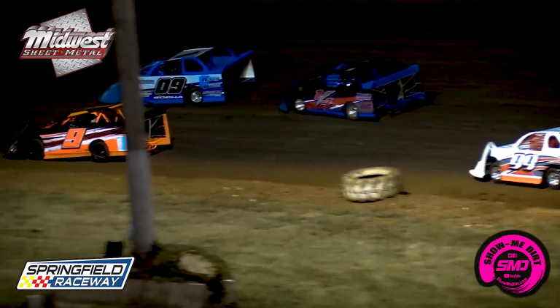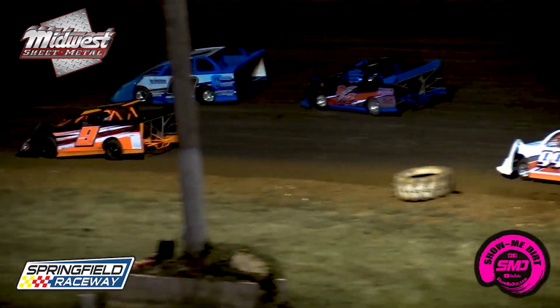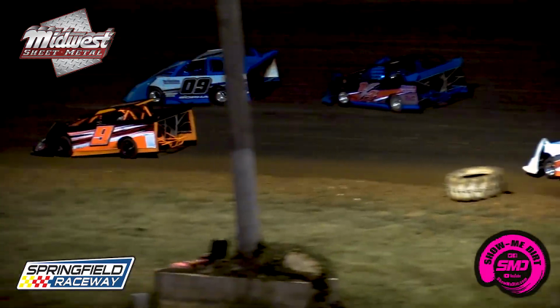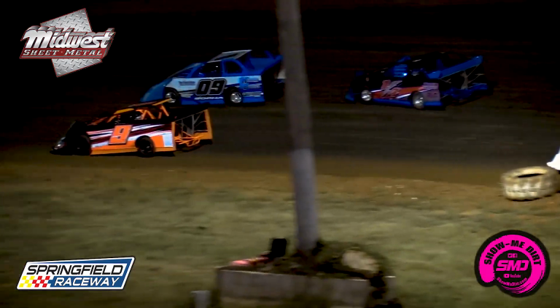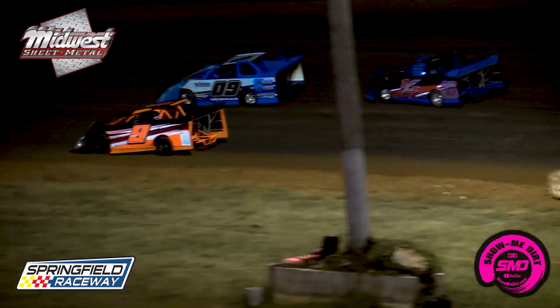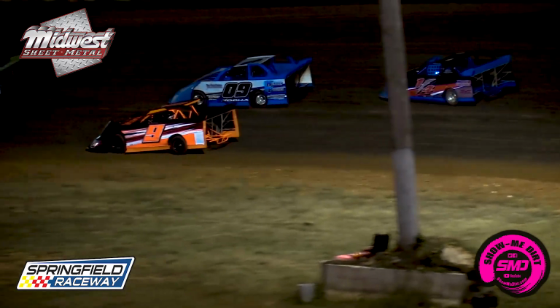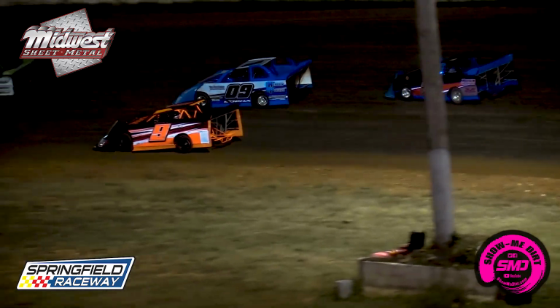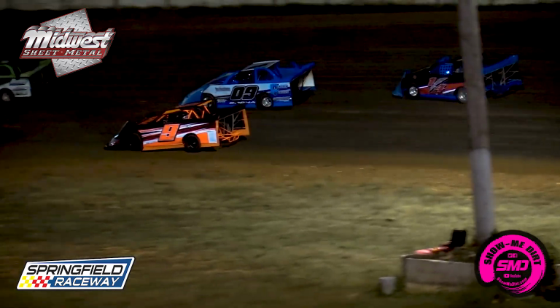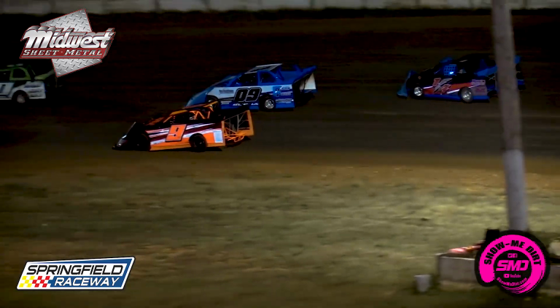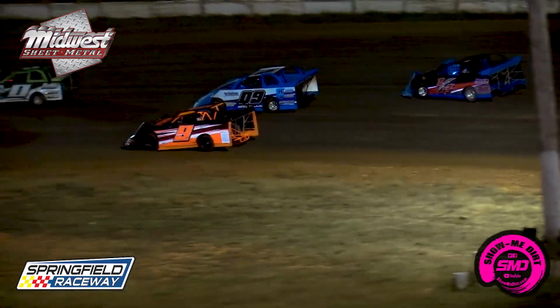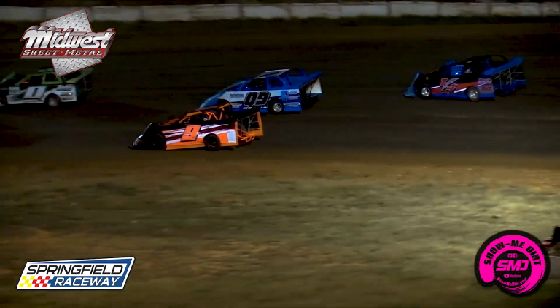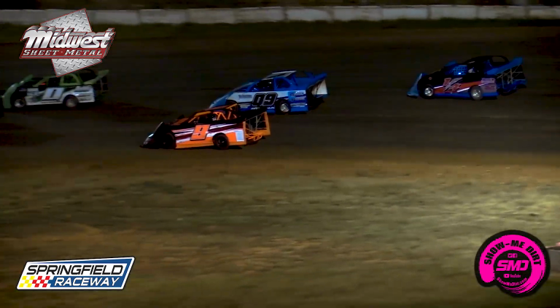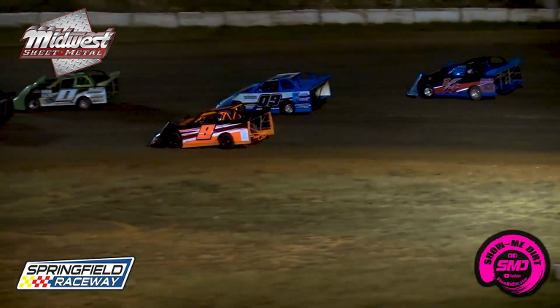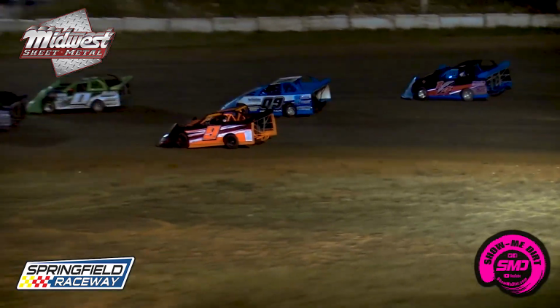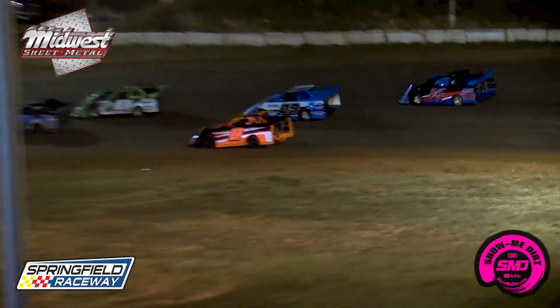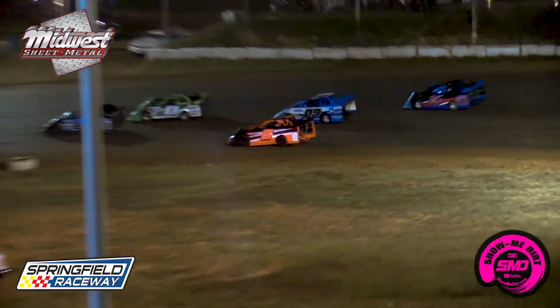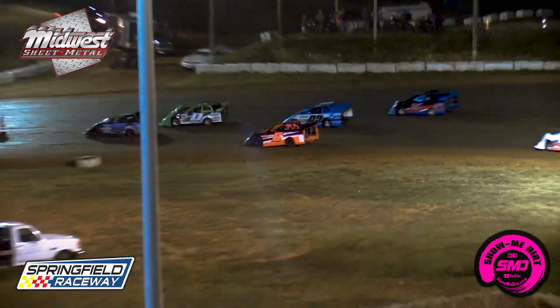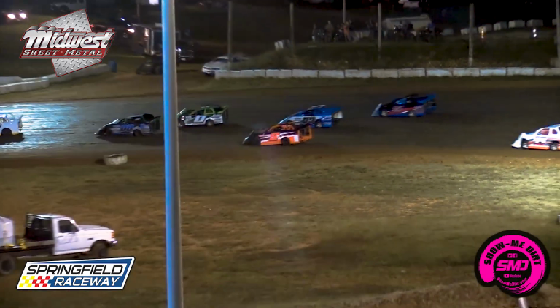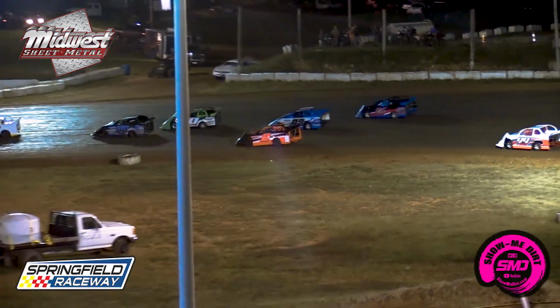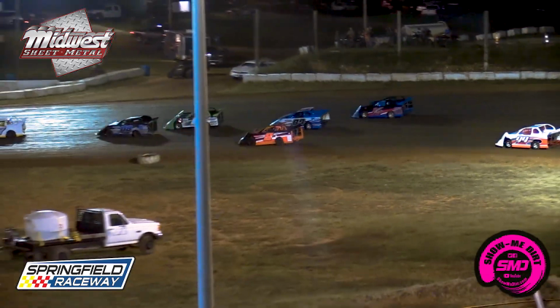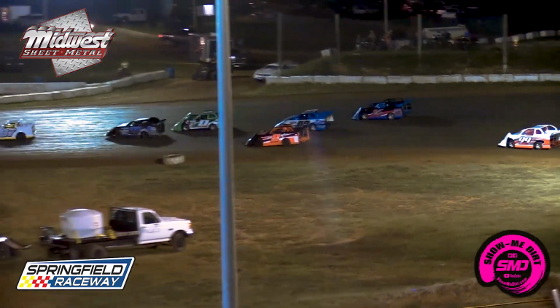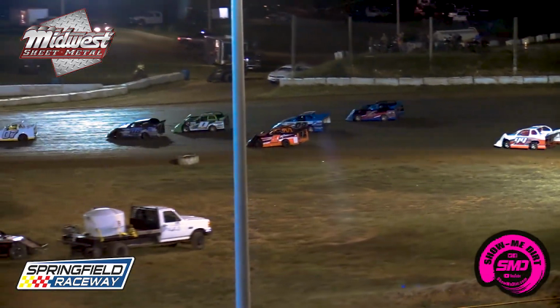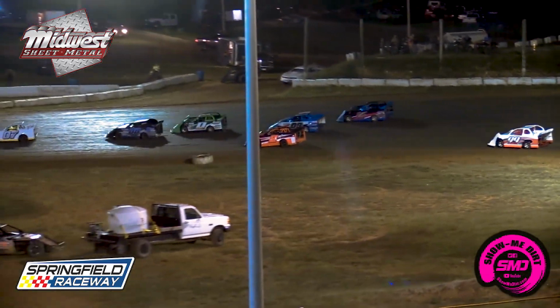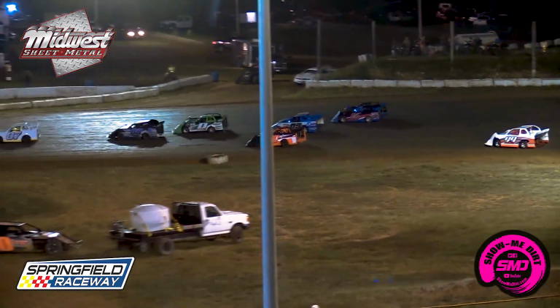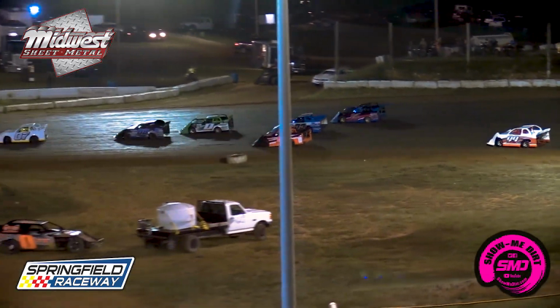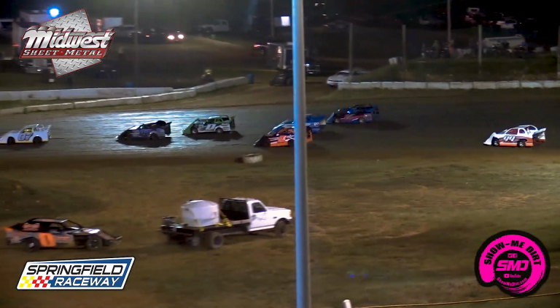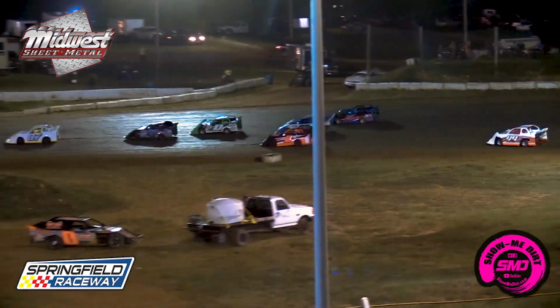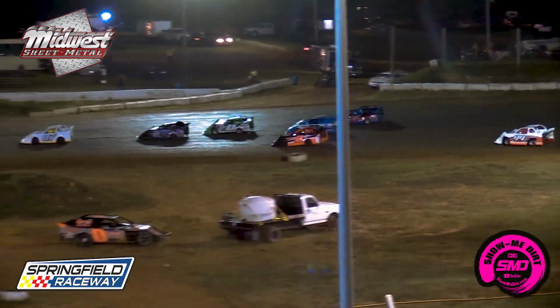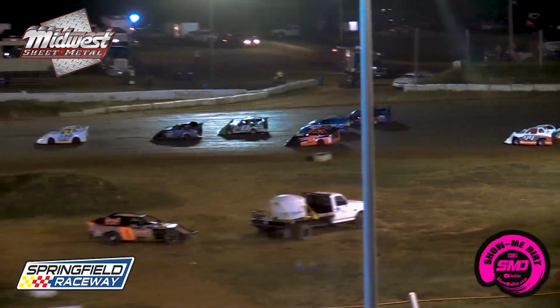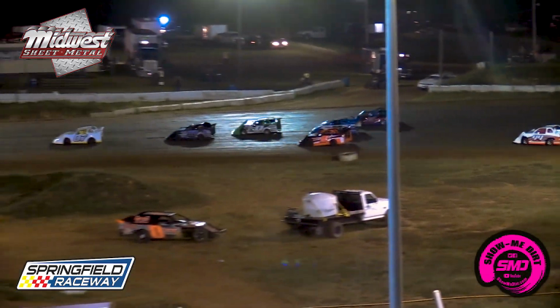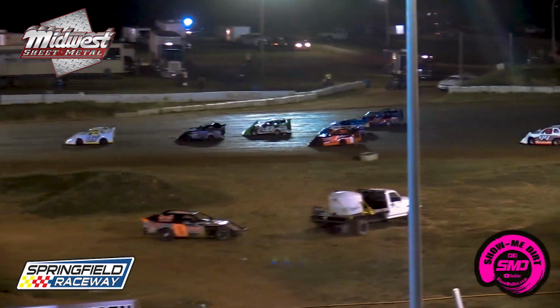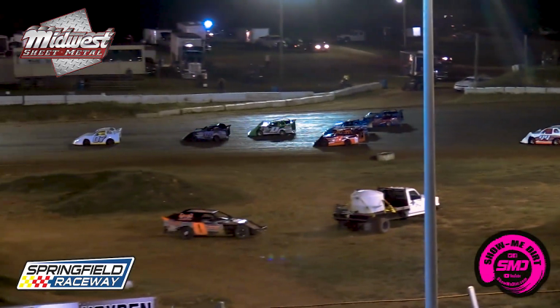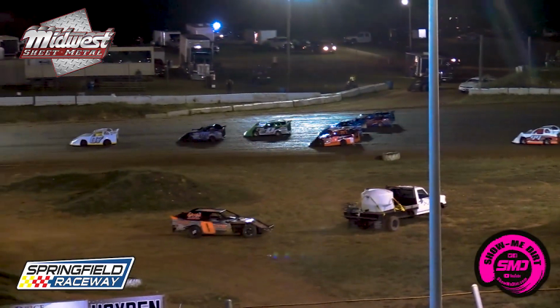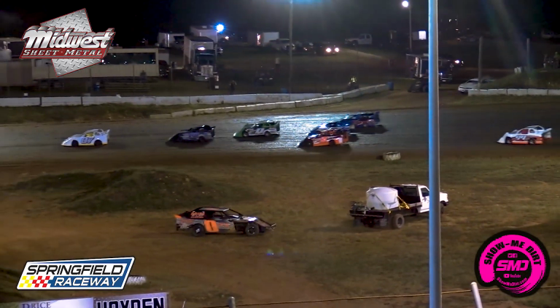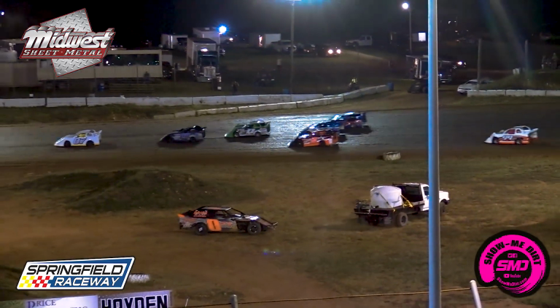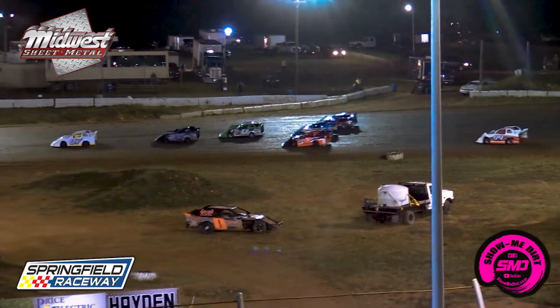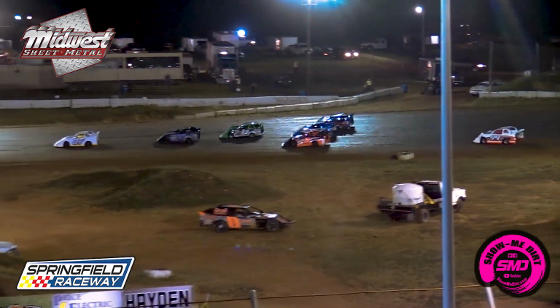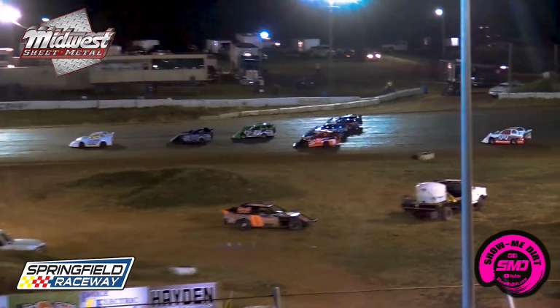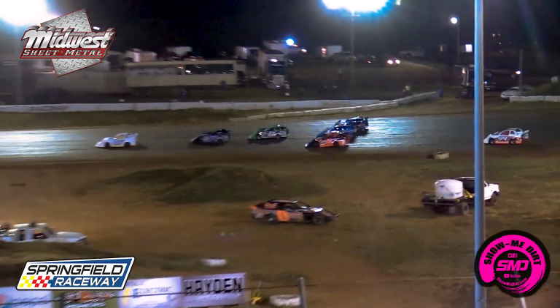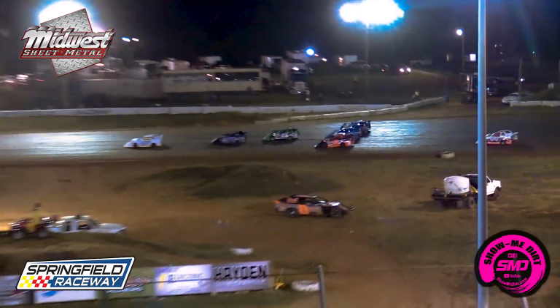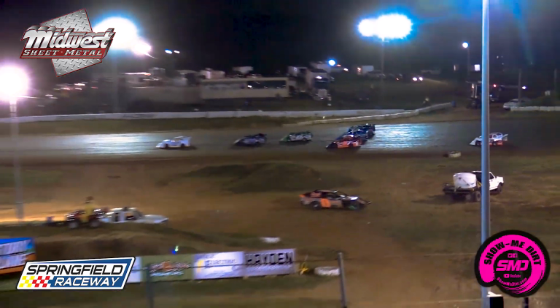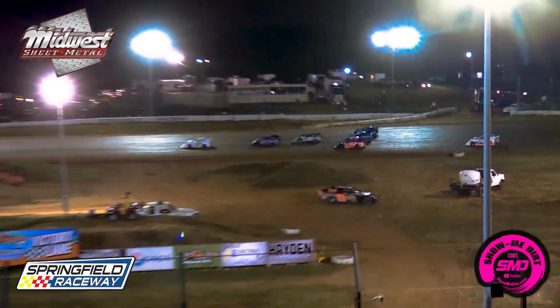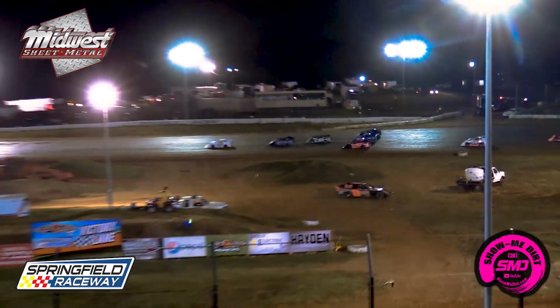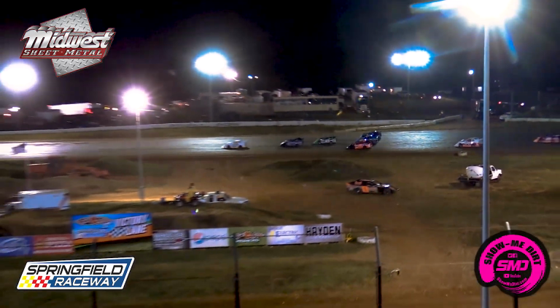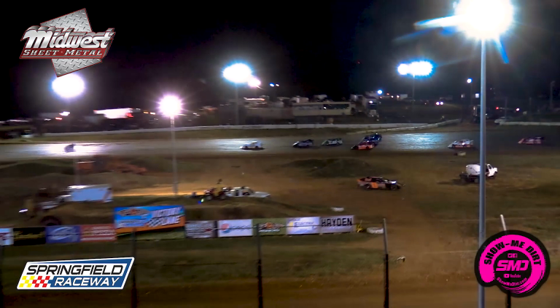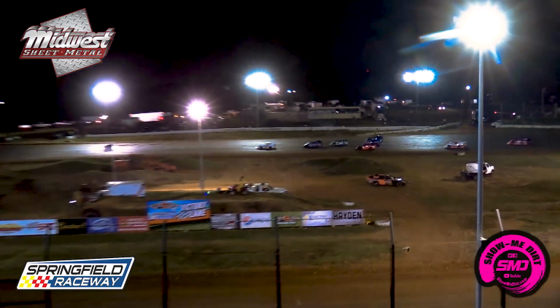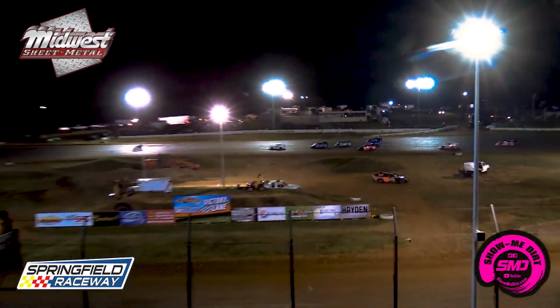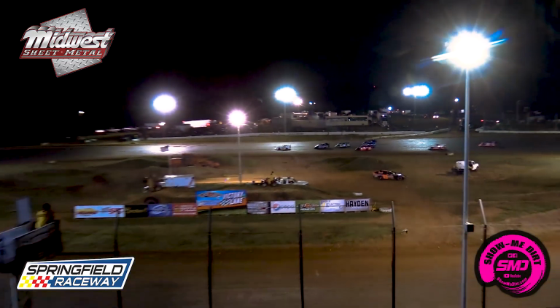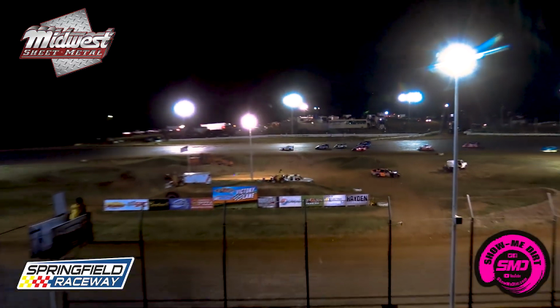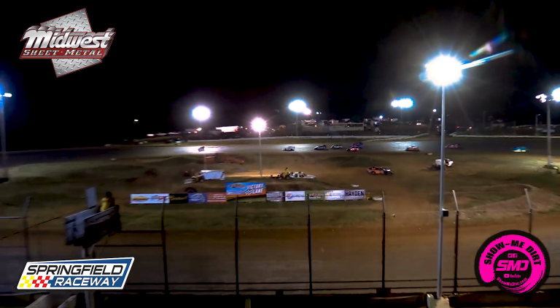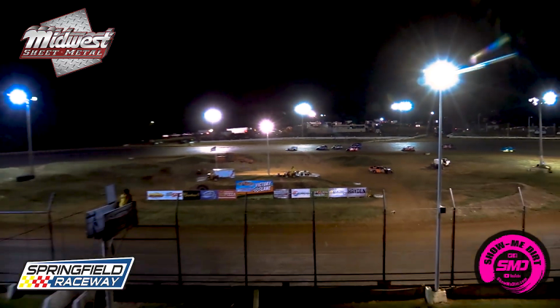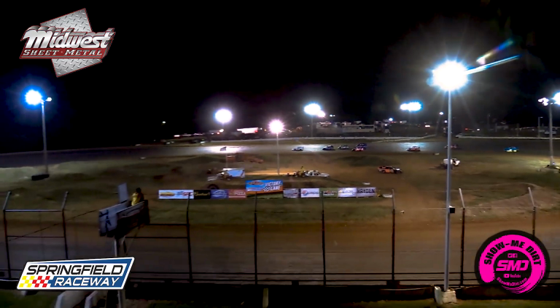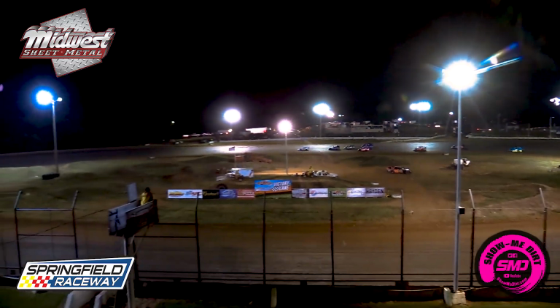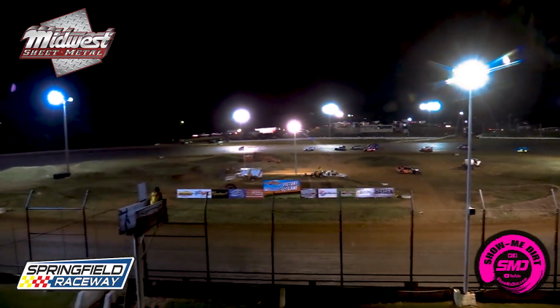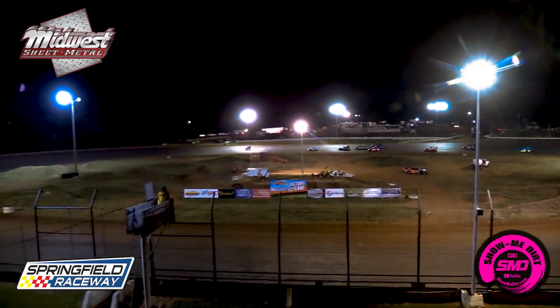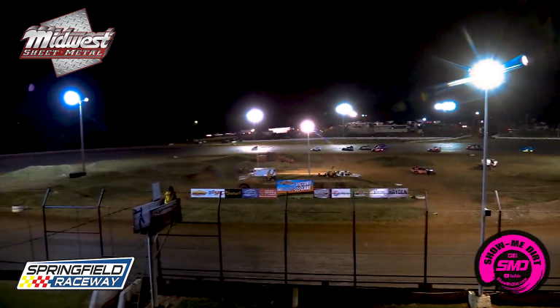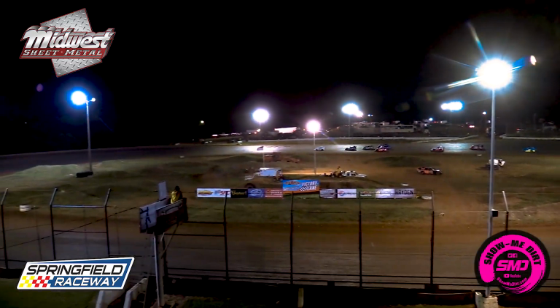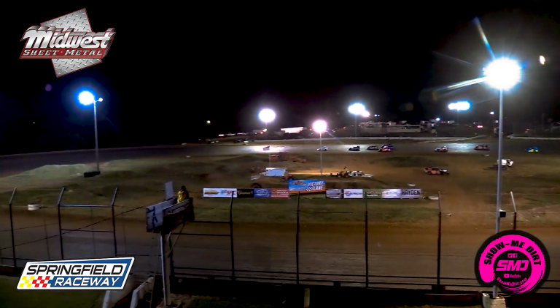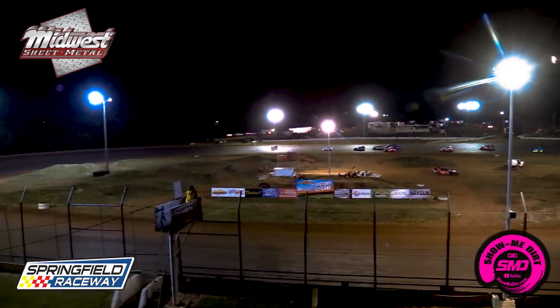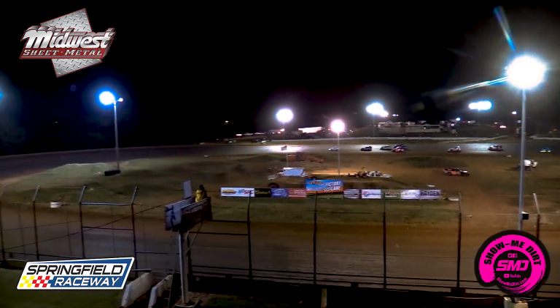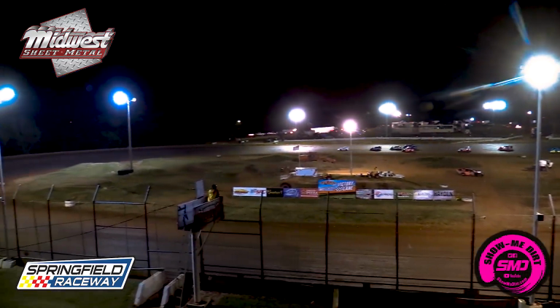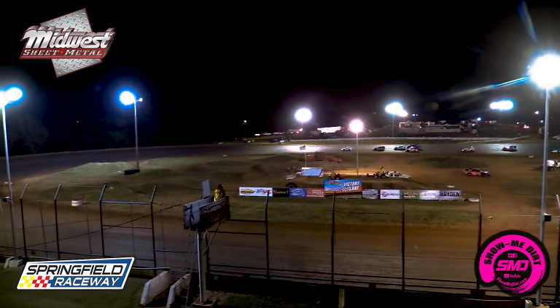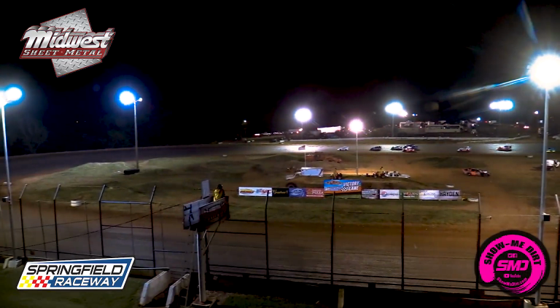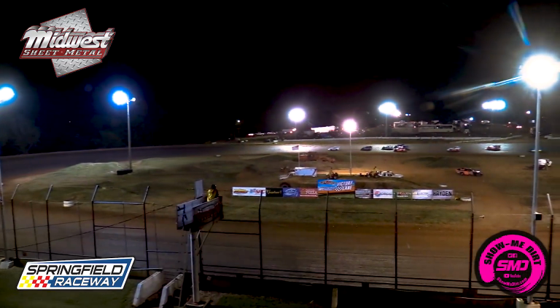Remember, if you guys are looking for a way to get into racing, you know, through these mini late models...